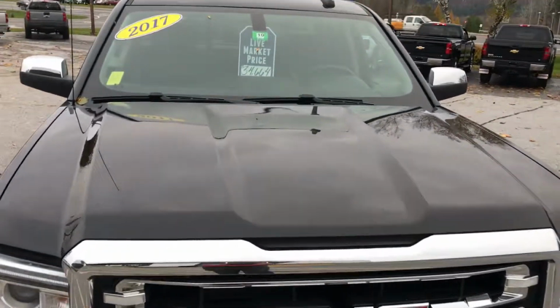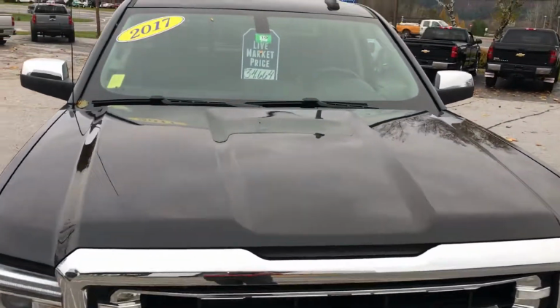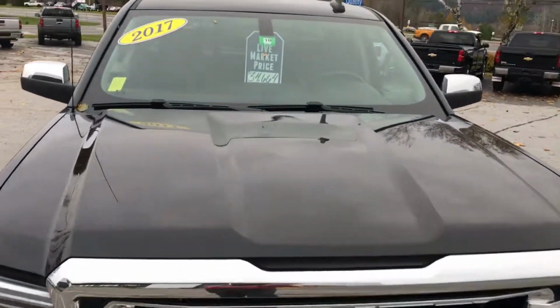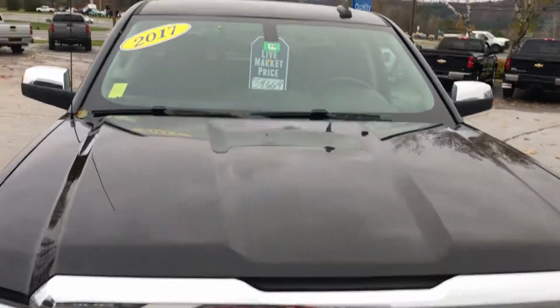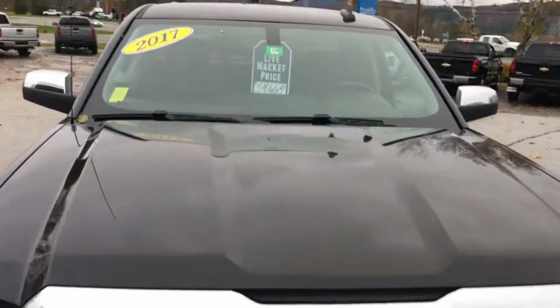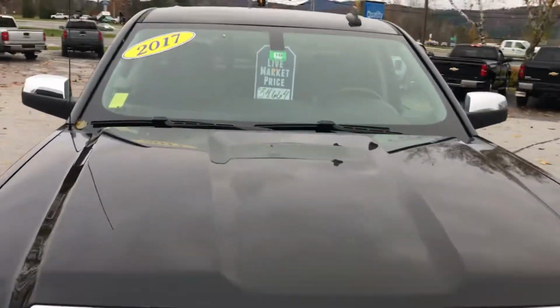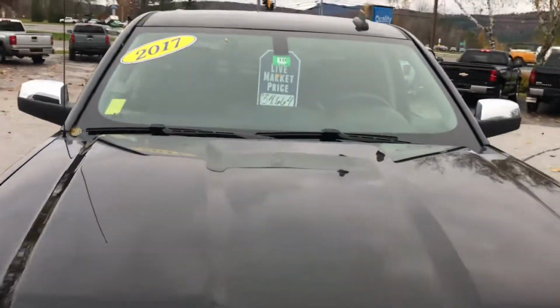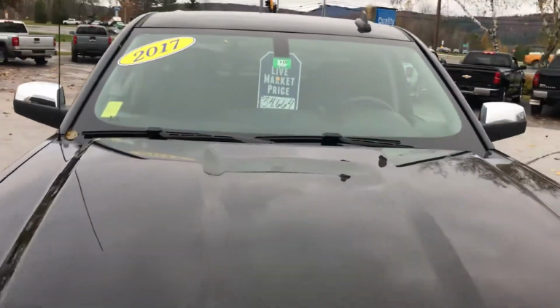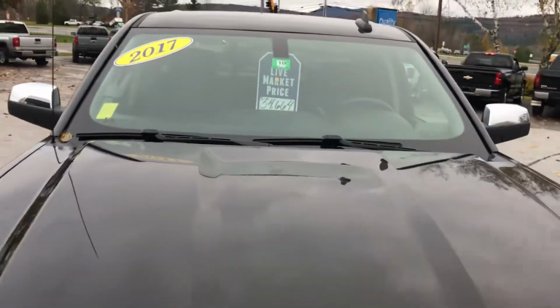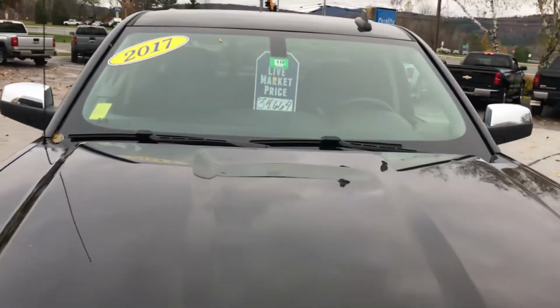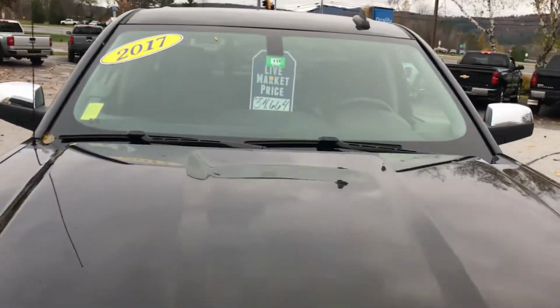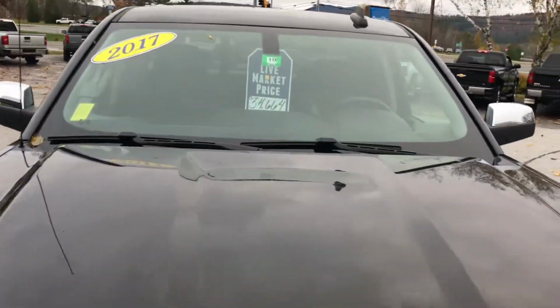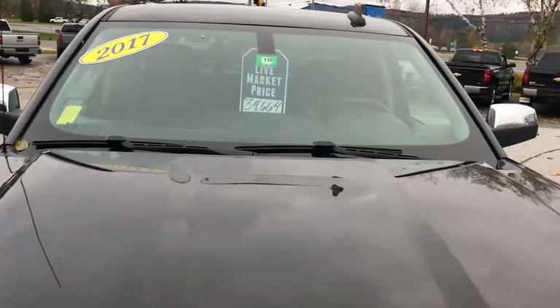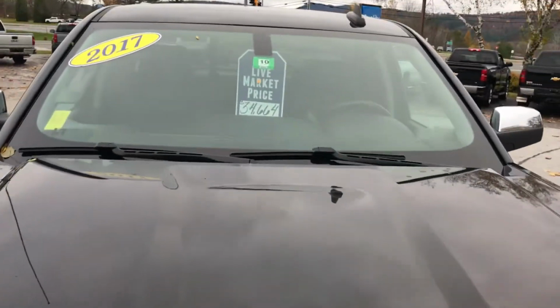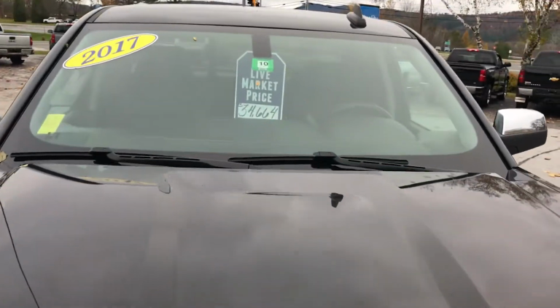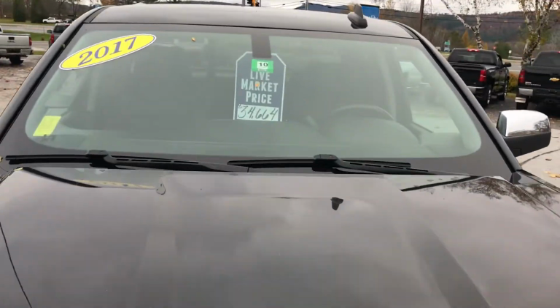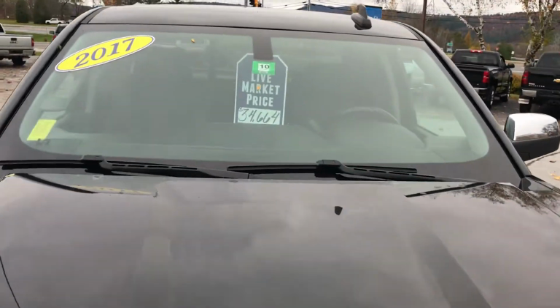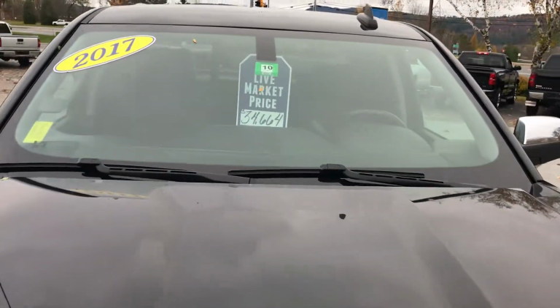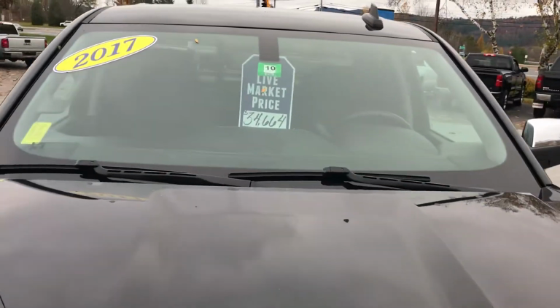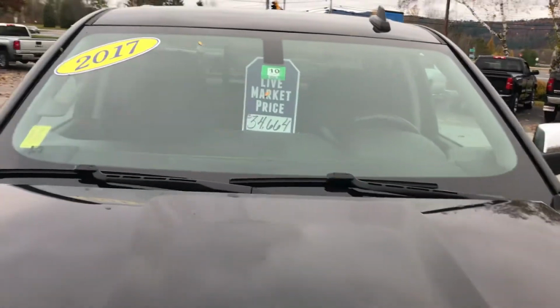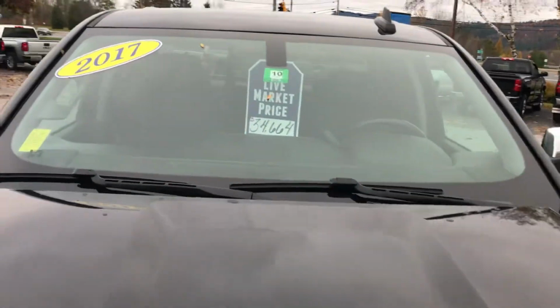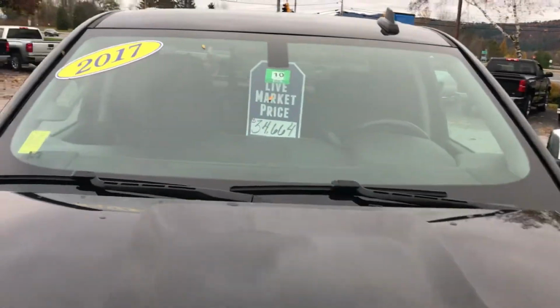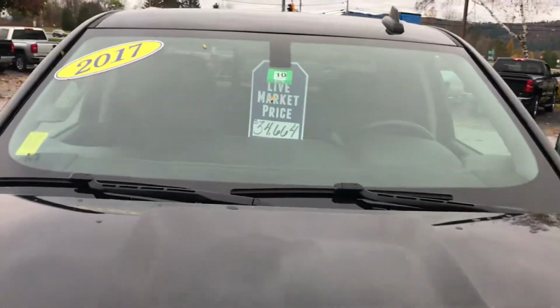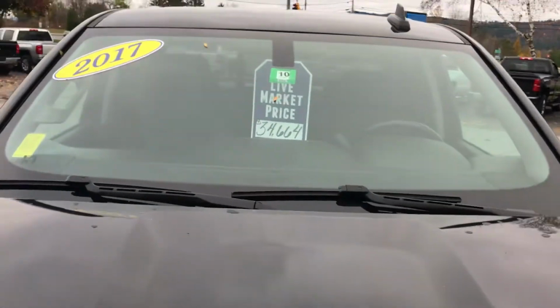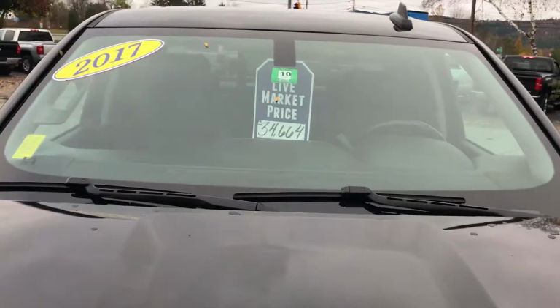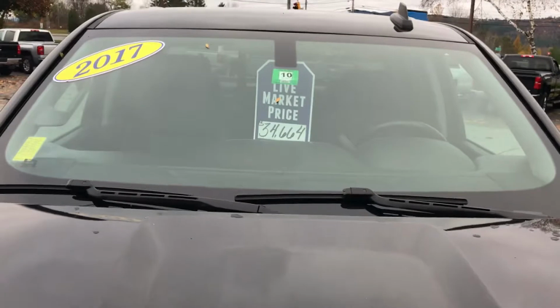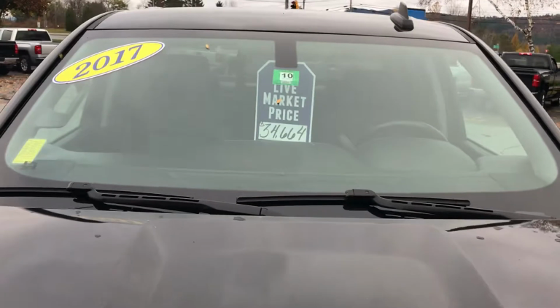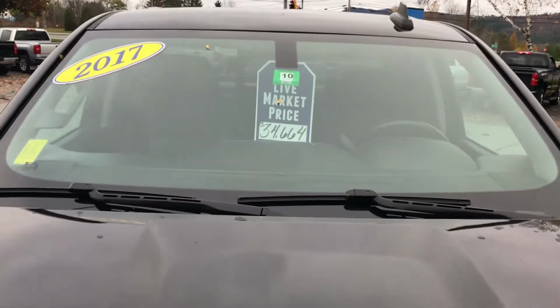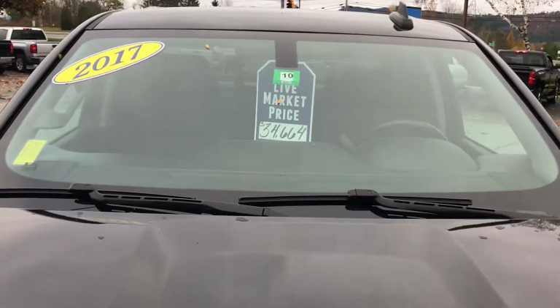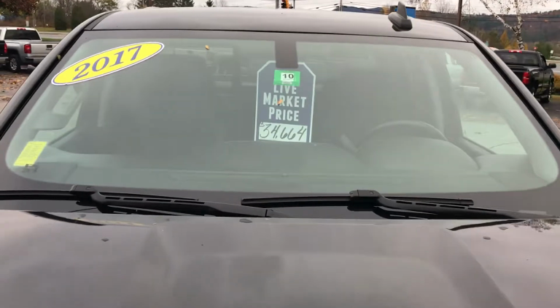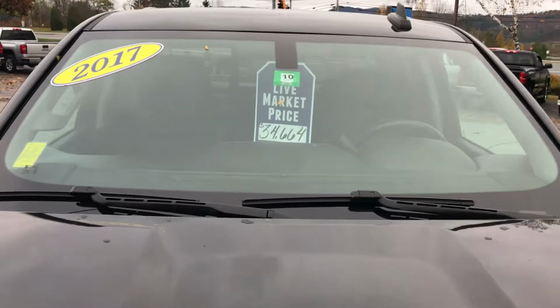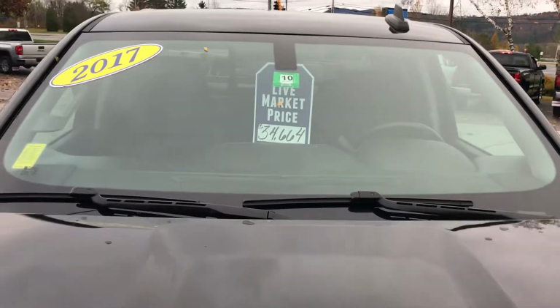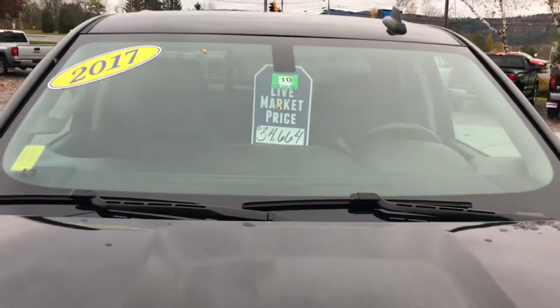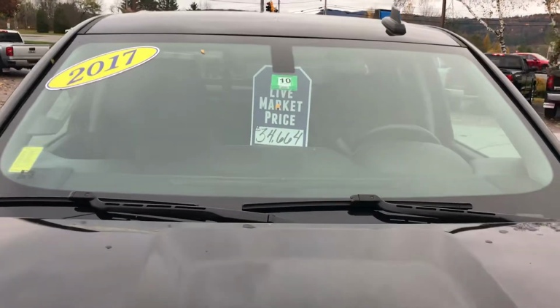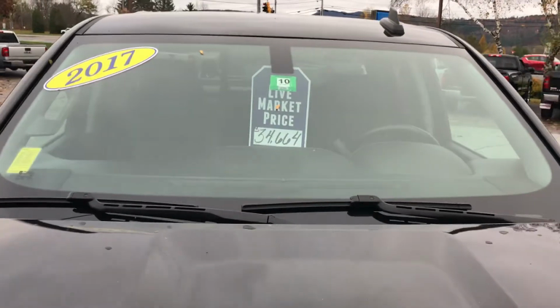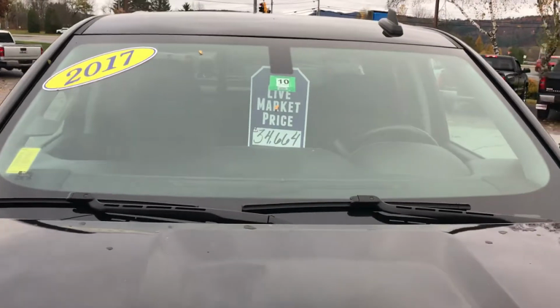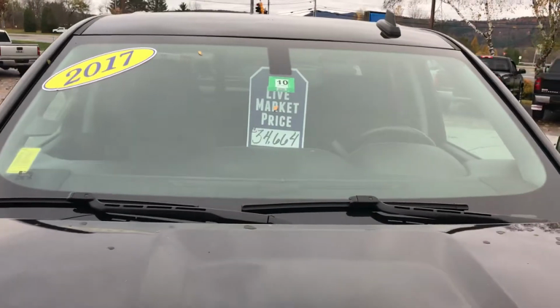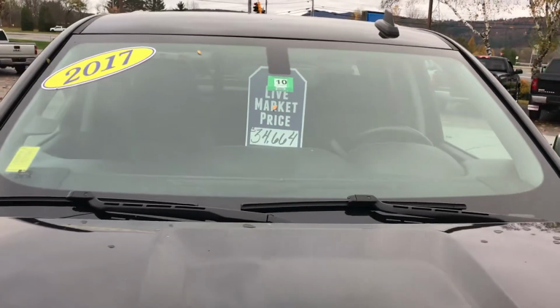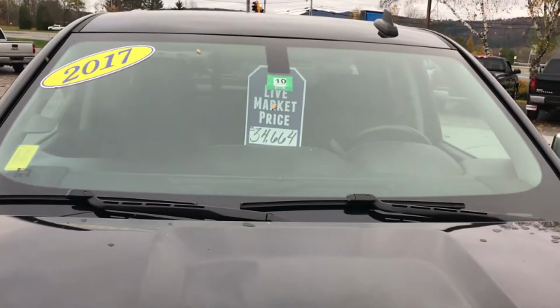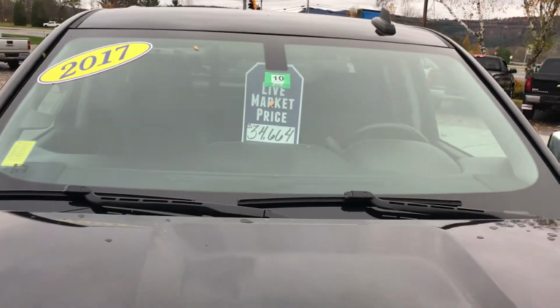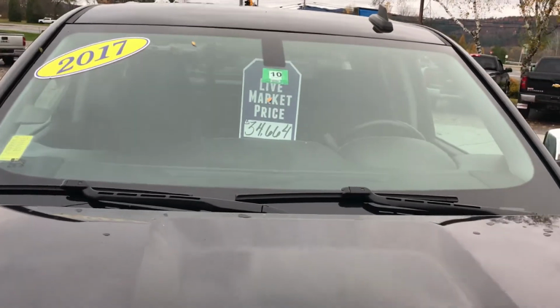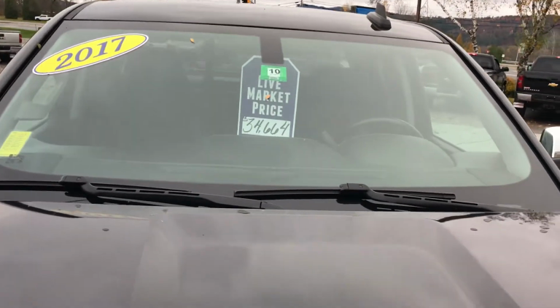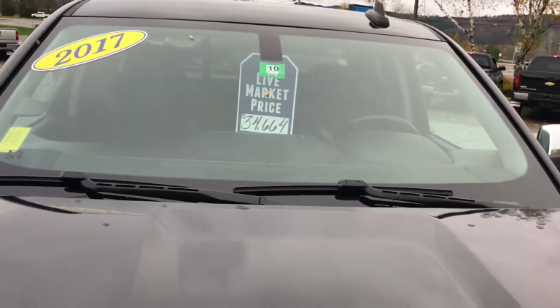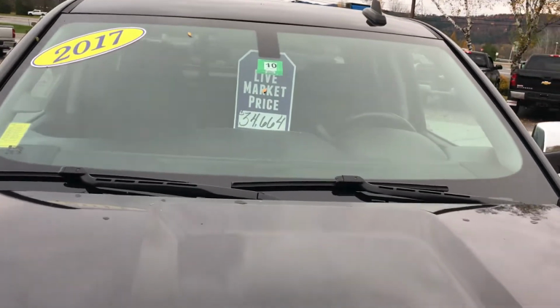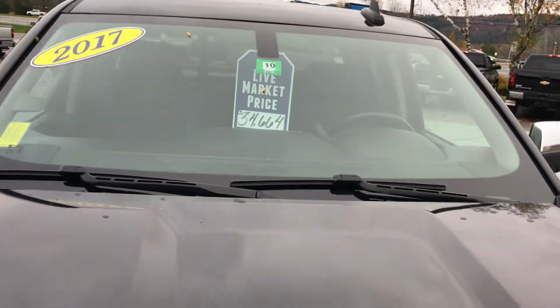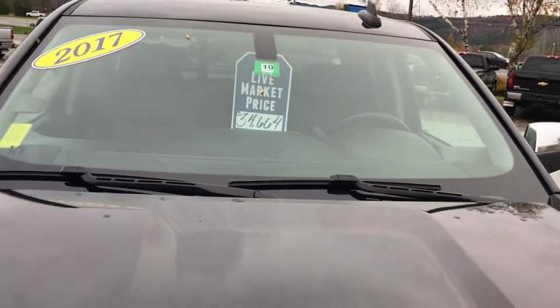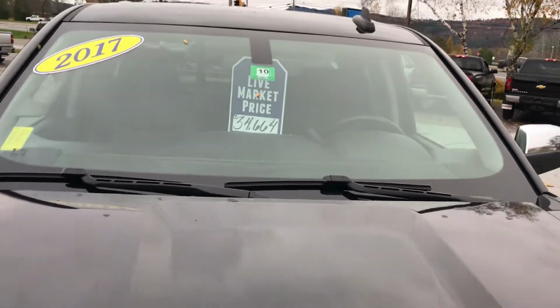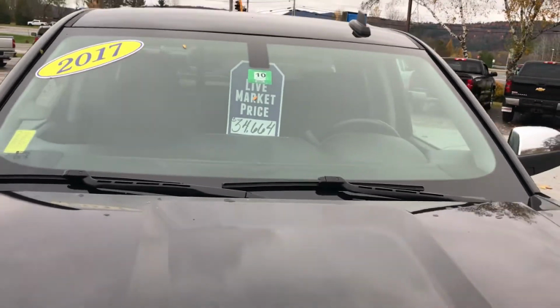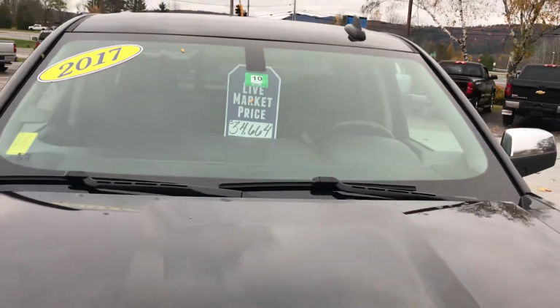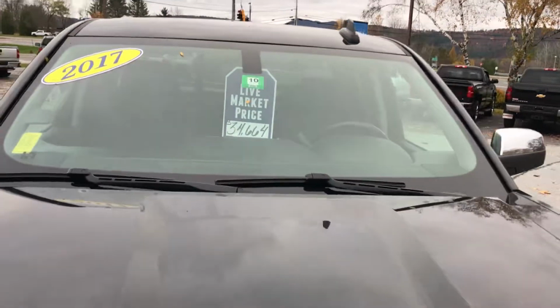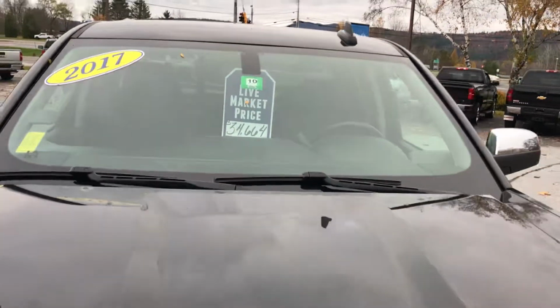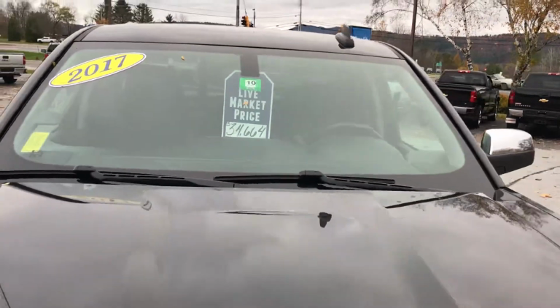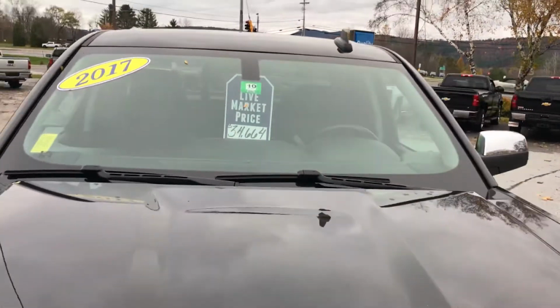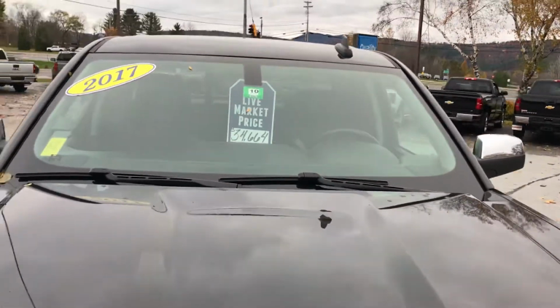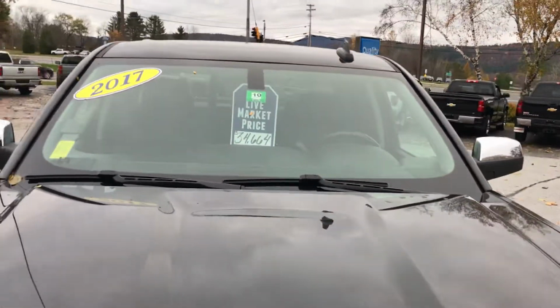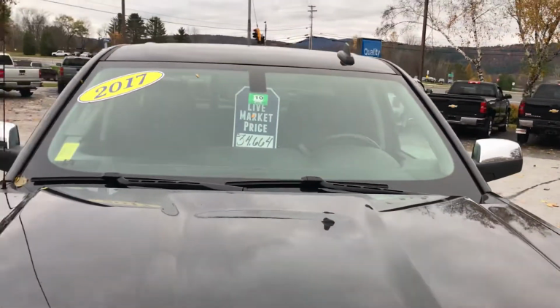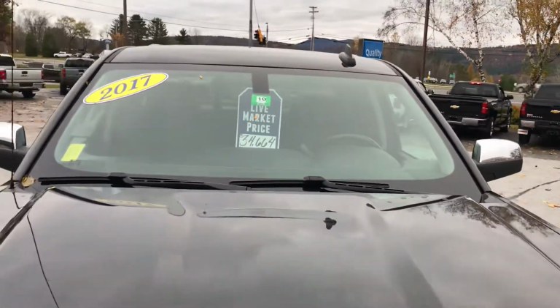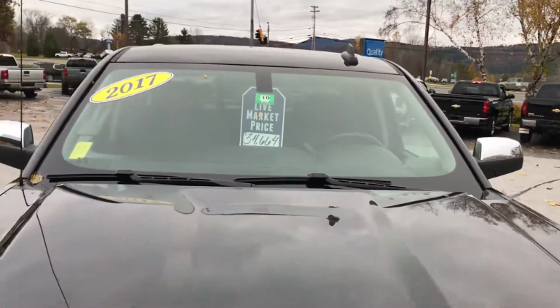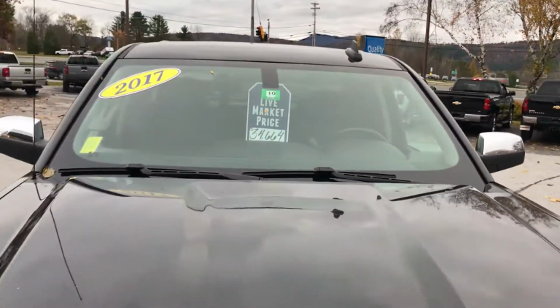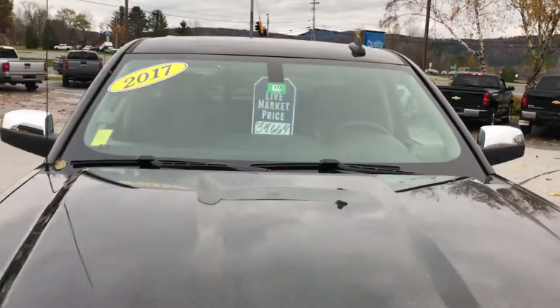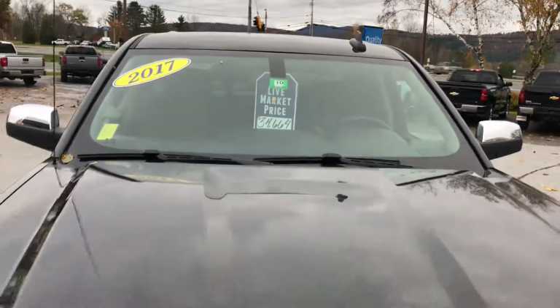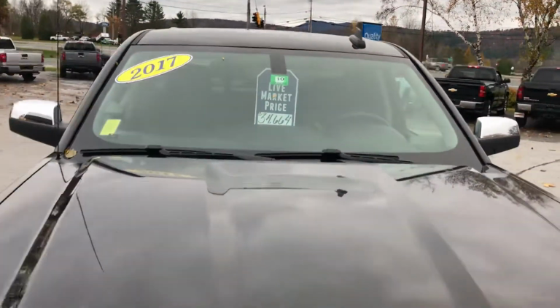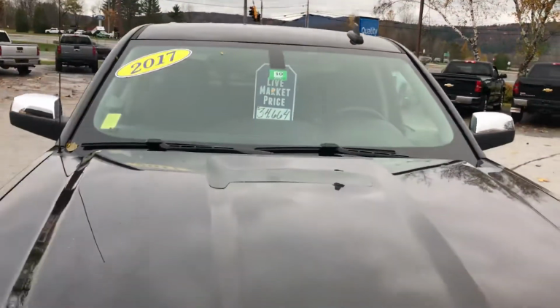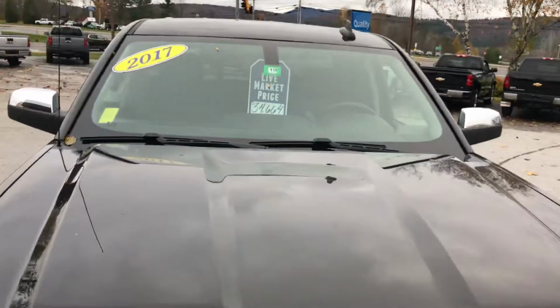Right now this truck is on sale for $34,664. Want to learn more? Hit the learn more button, or stop down and see us here on Route 7.